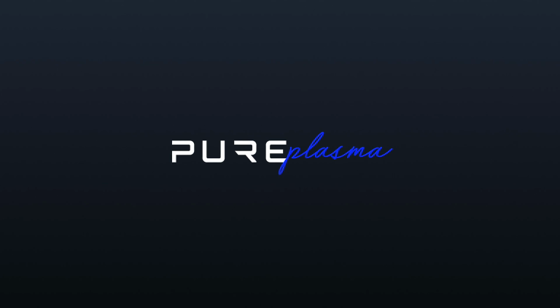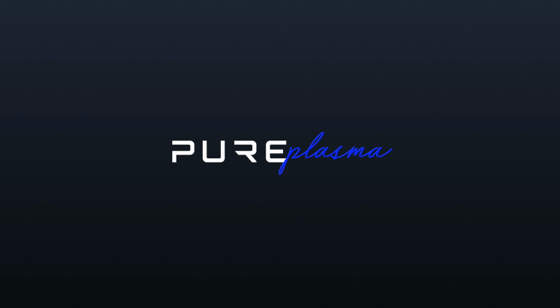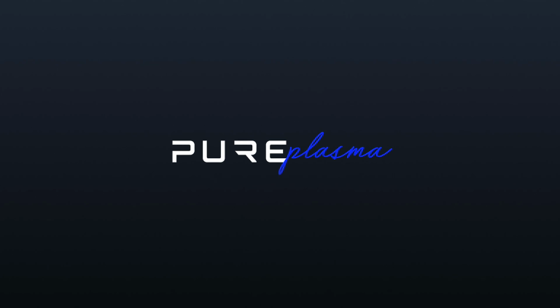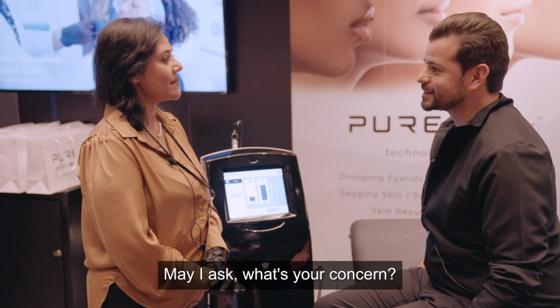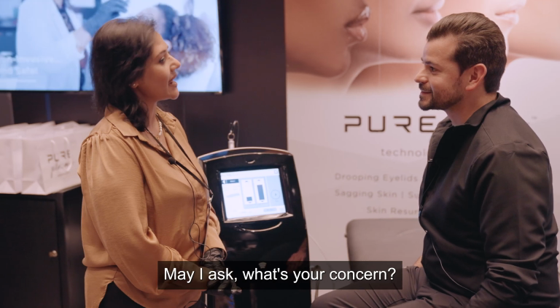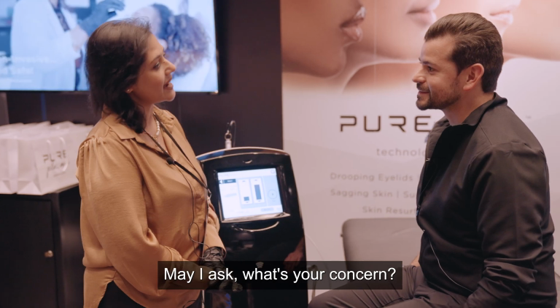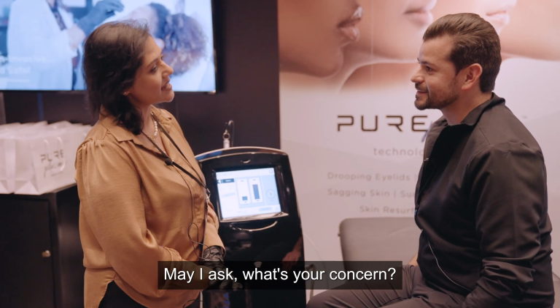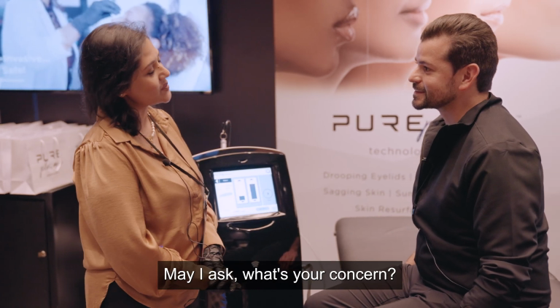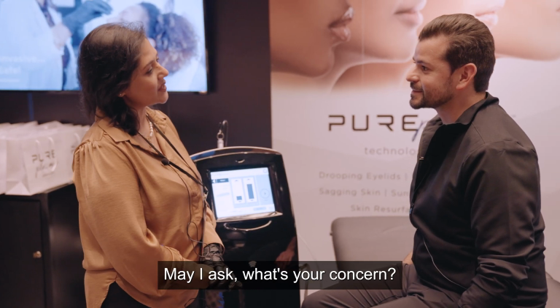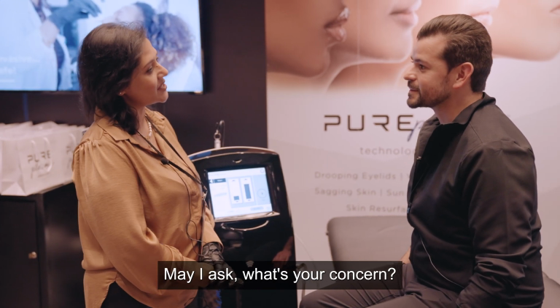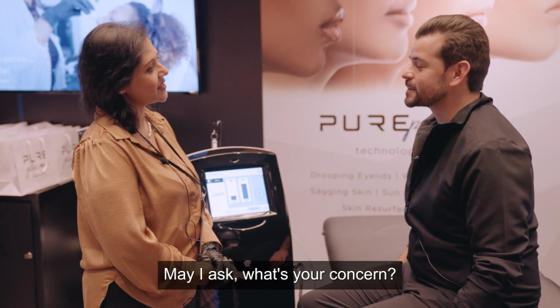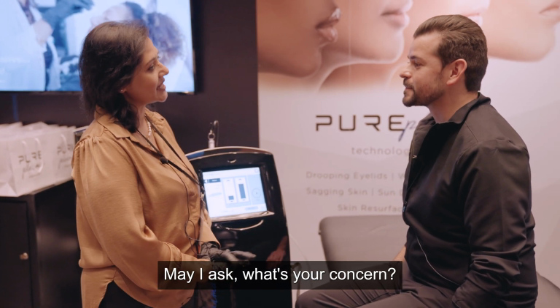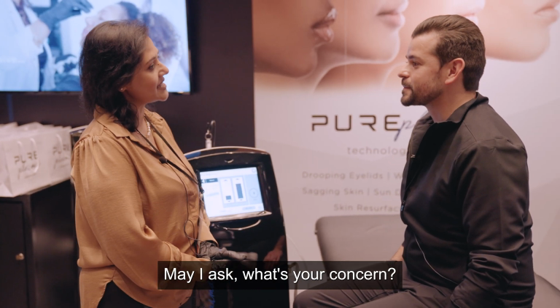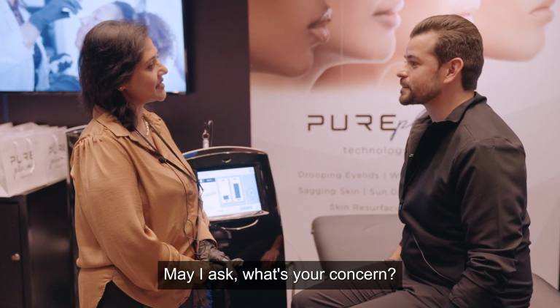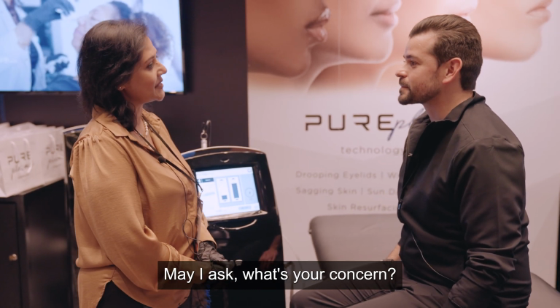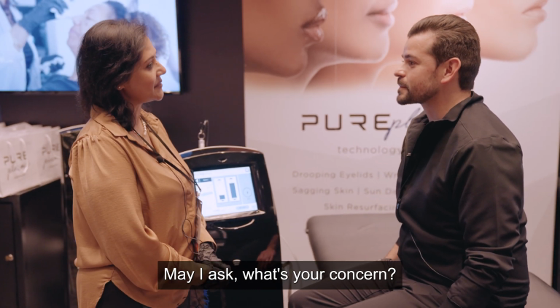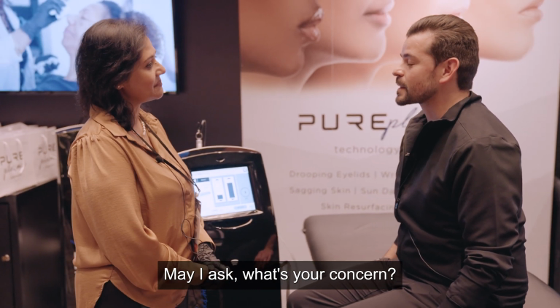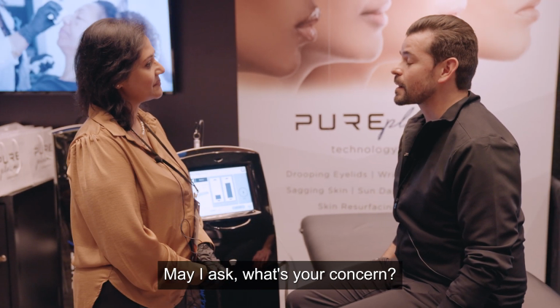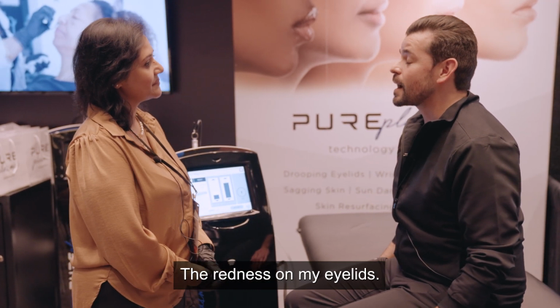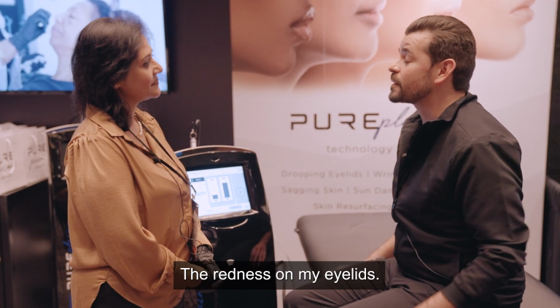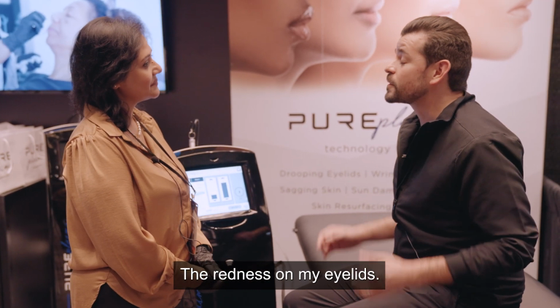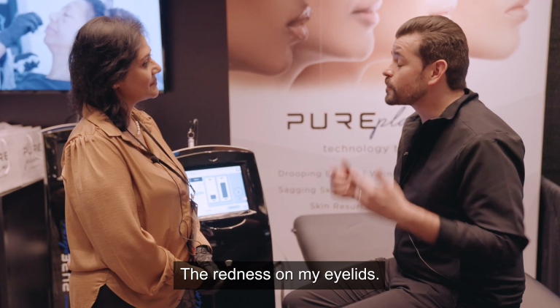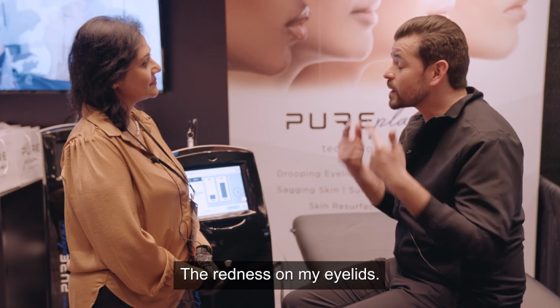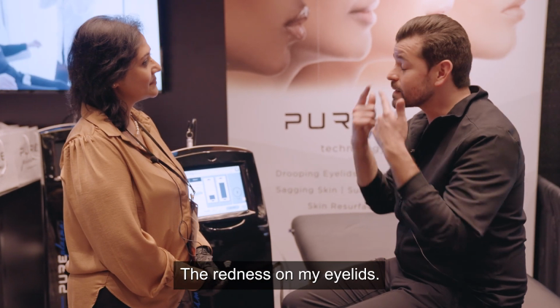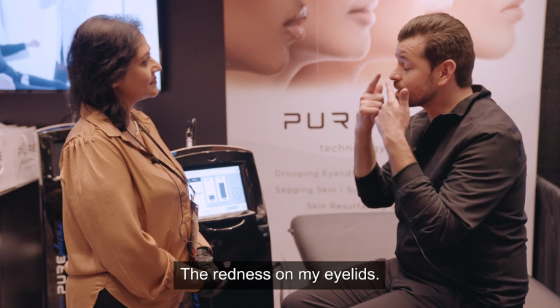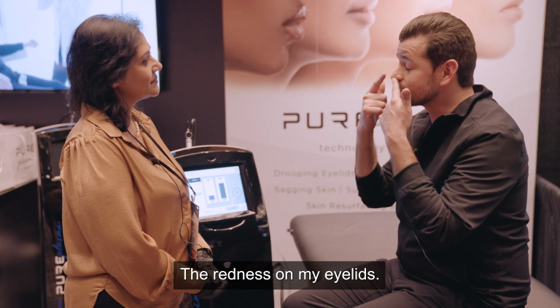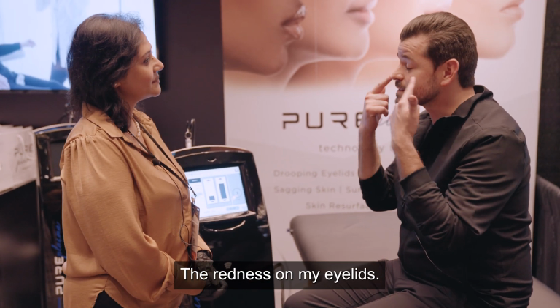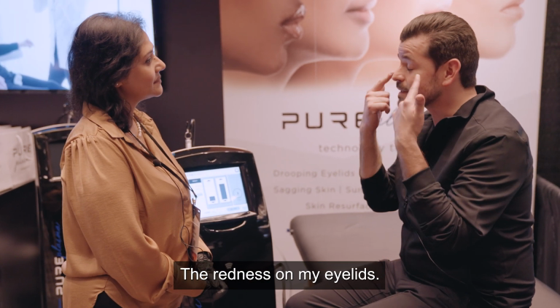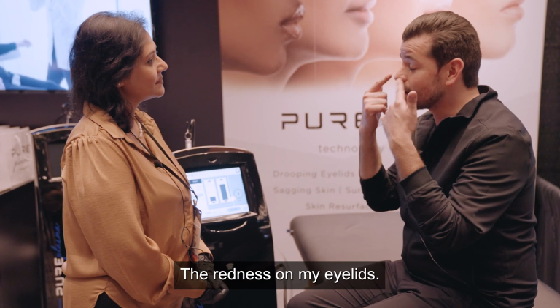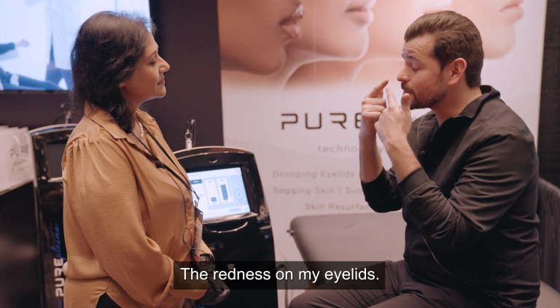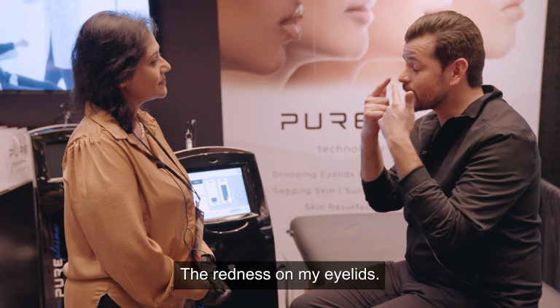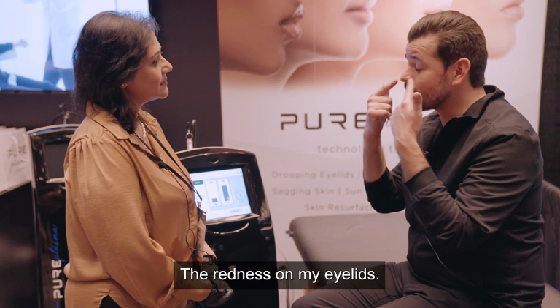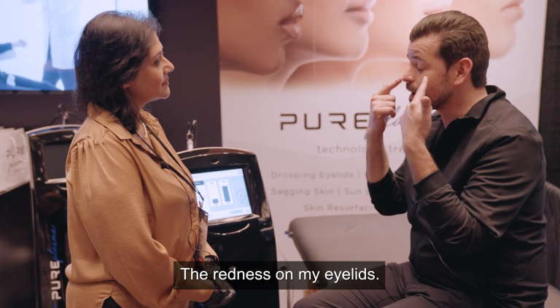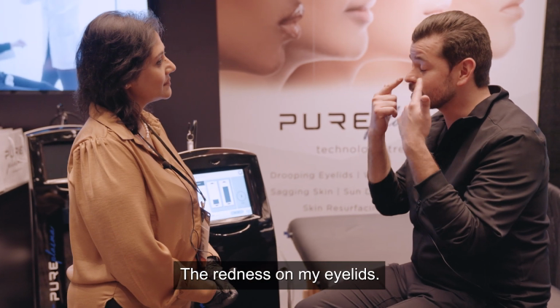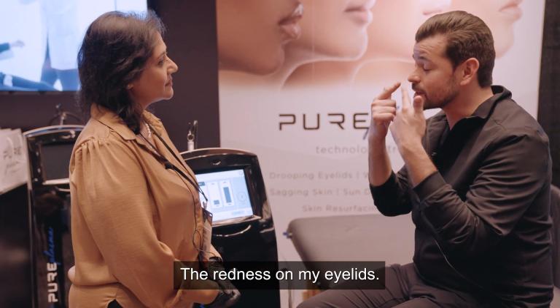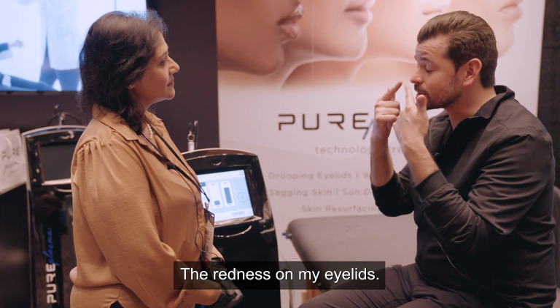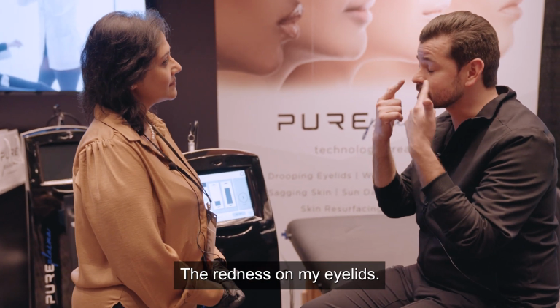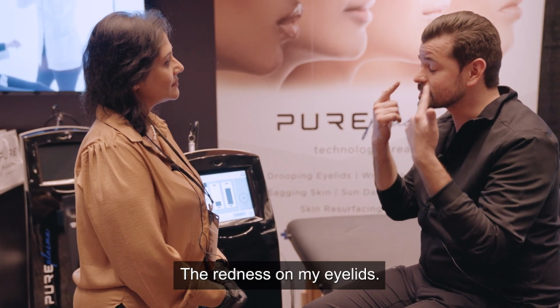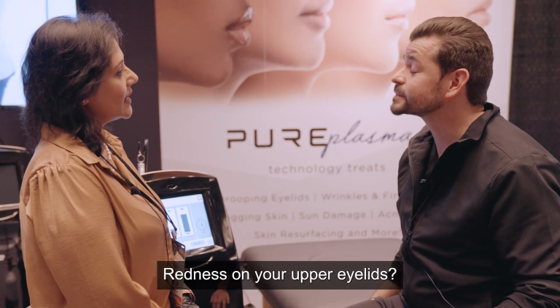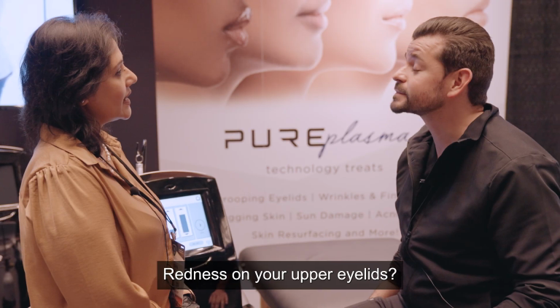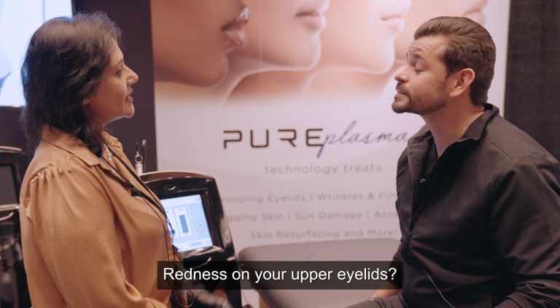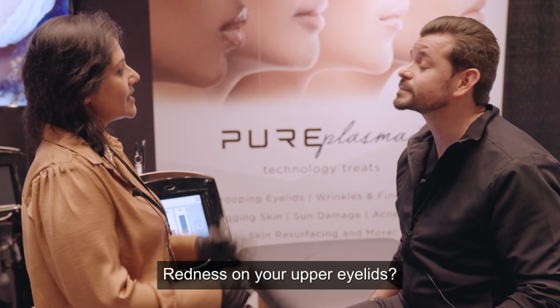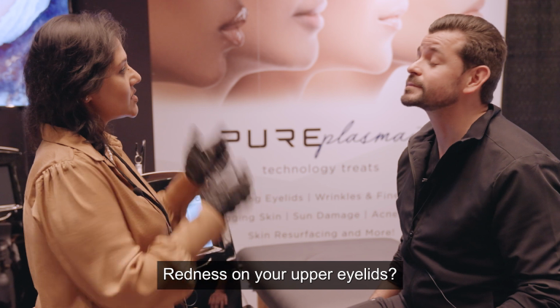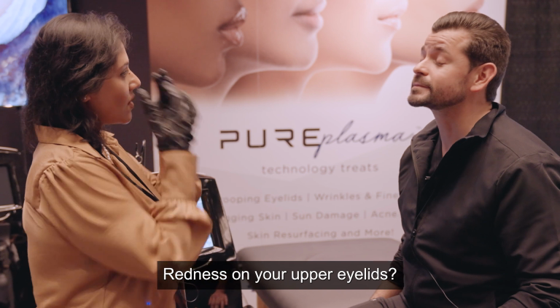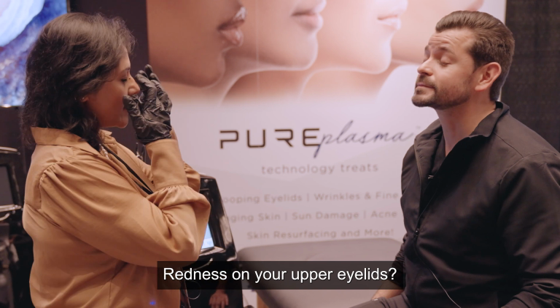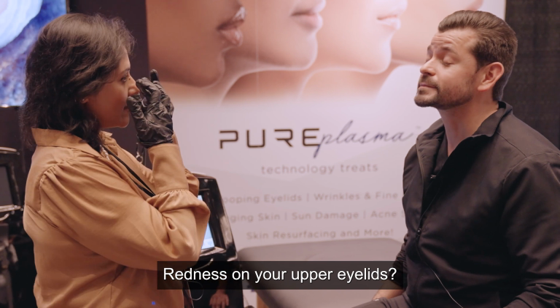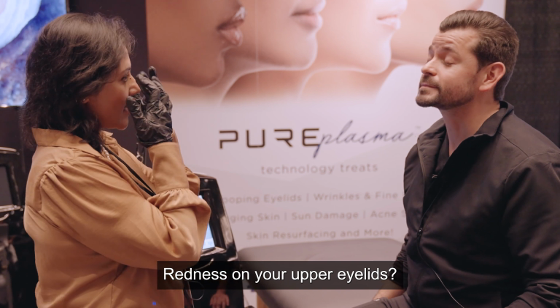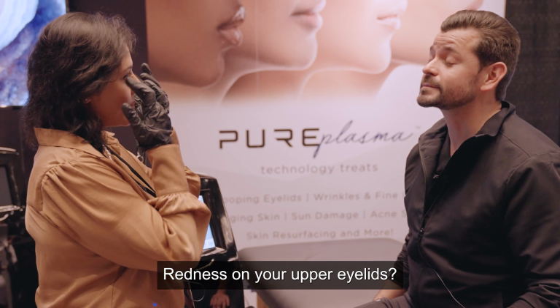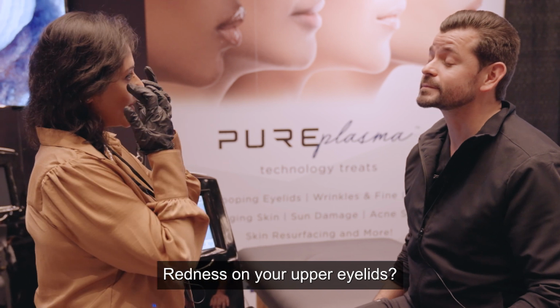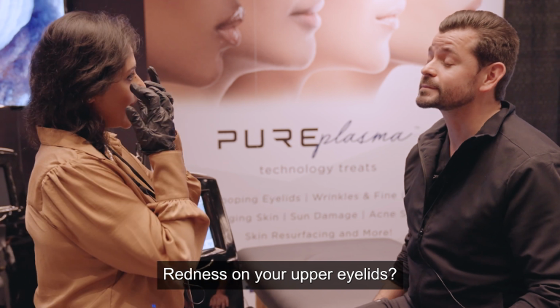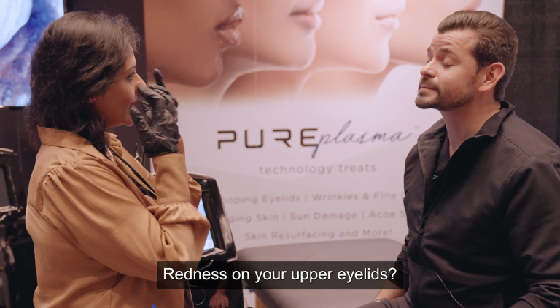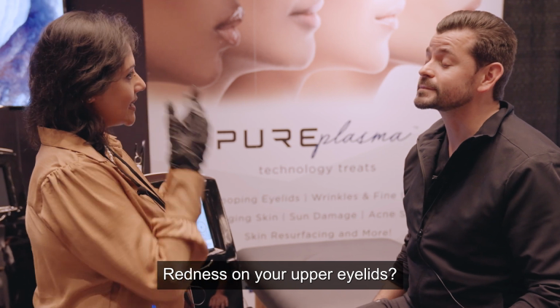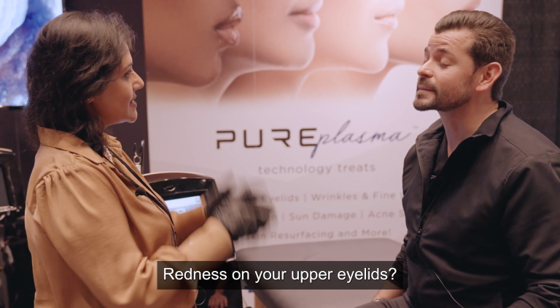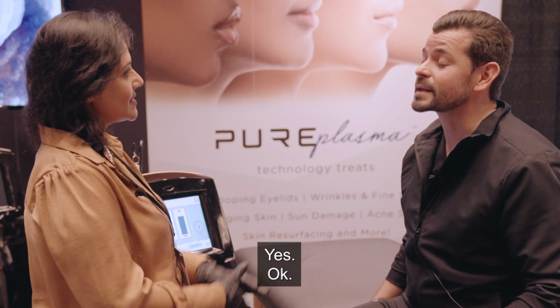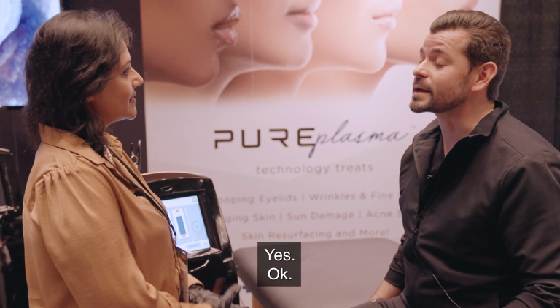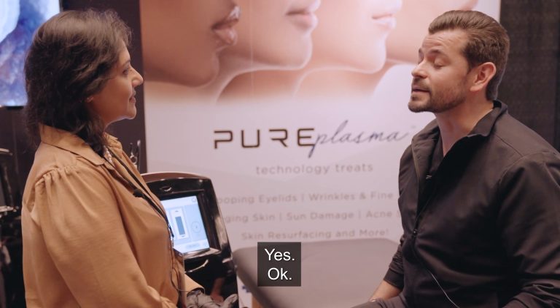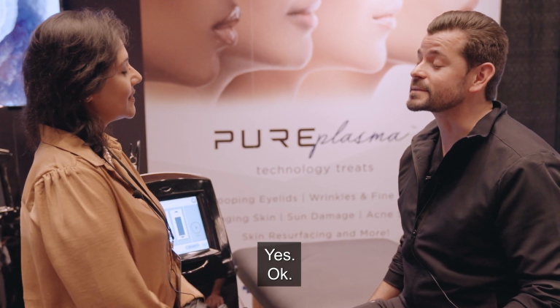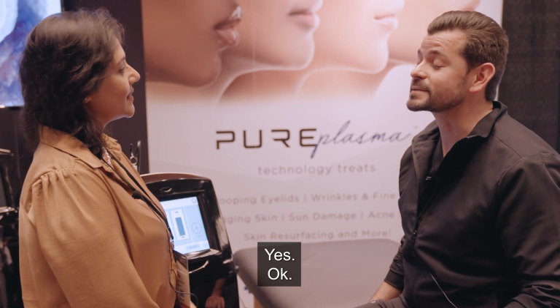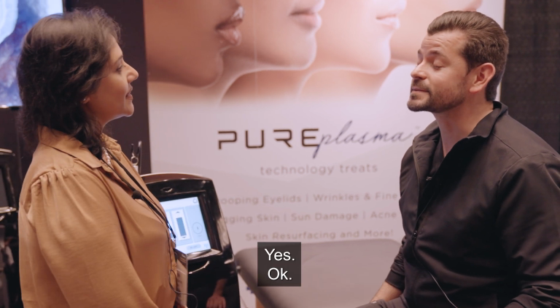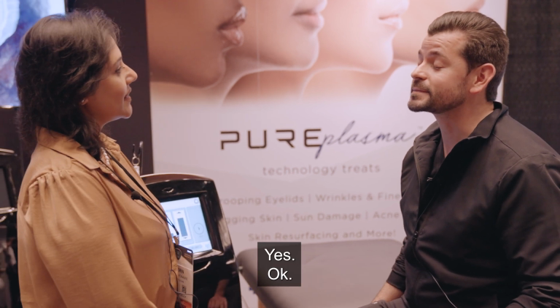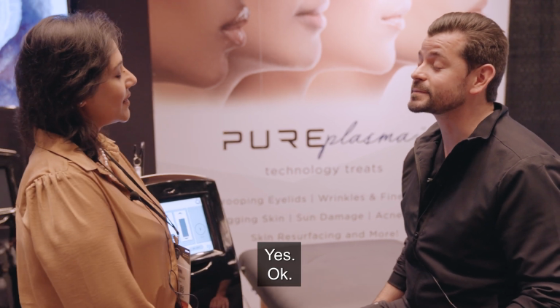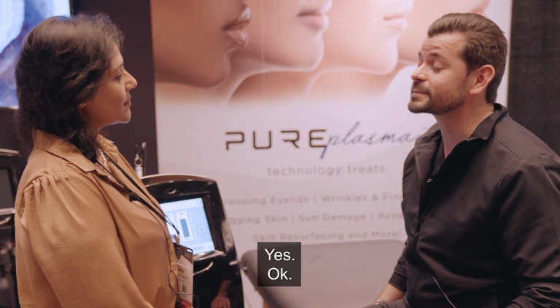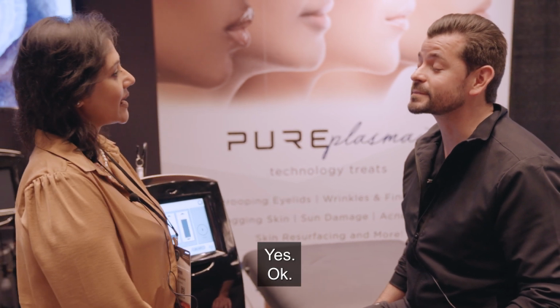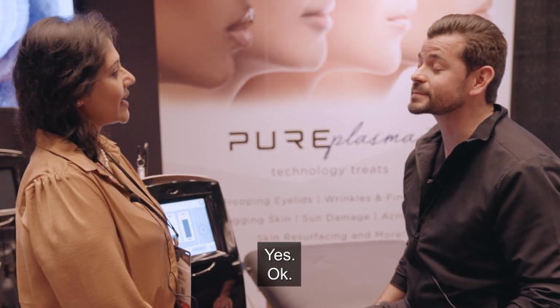May I ask what's your concern? The redness on my eyelids. Redness on your upper eyelids? Yes. Okay.